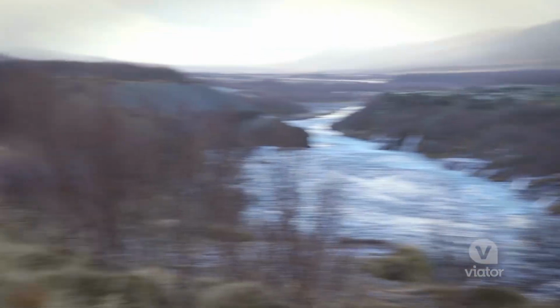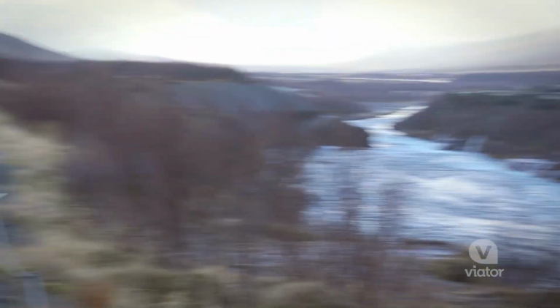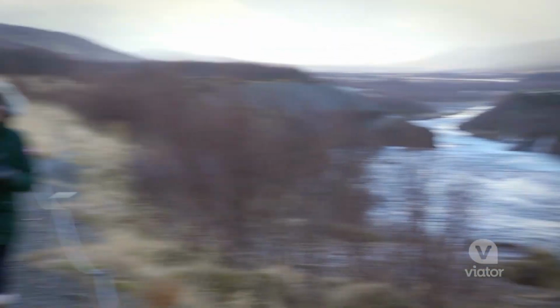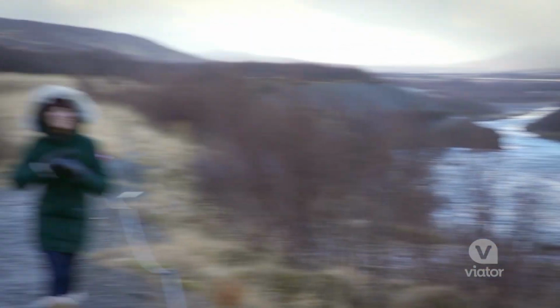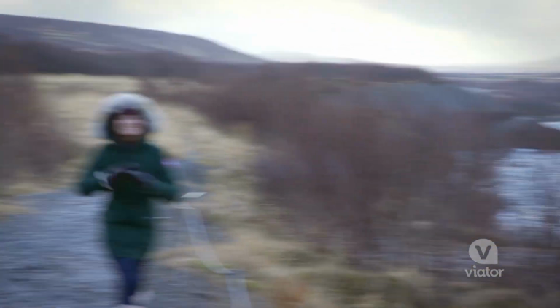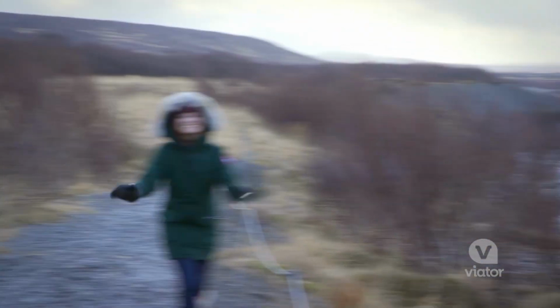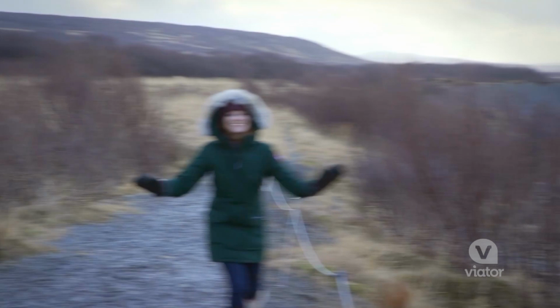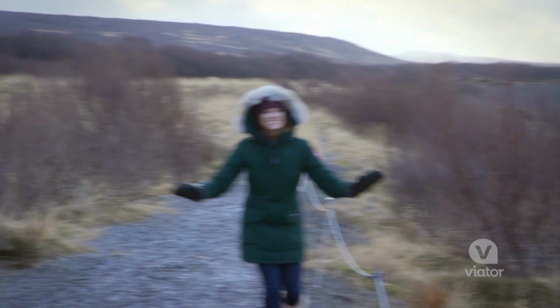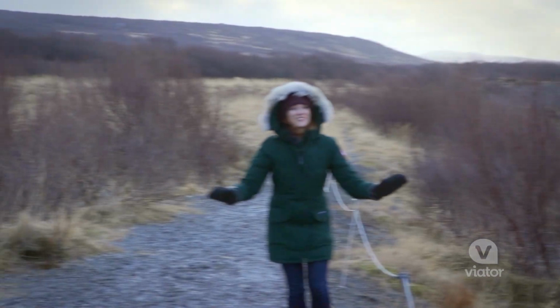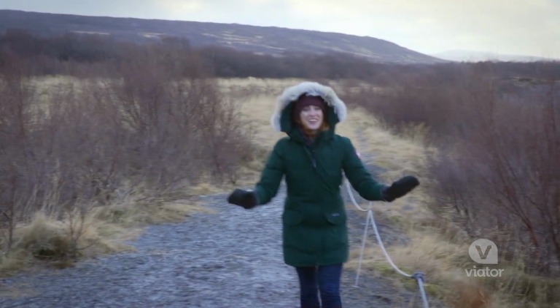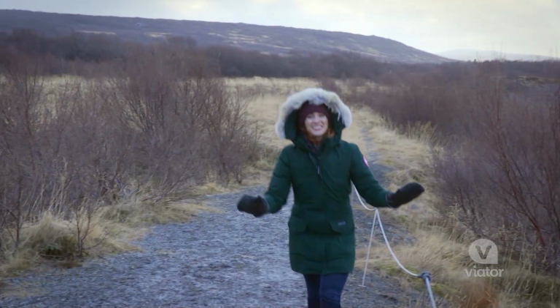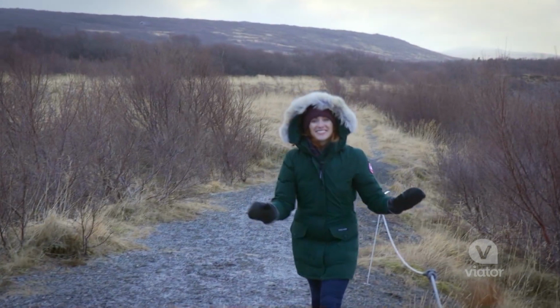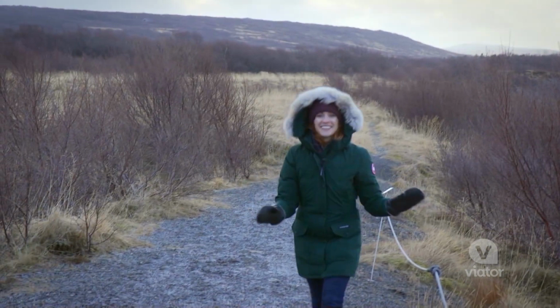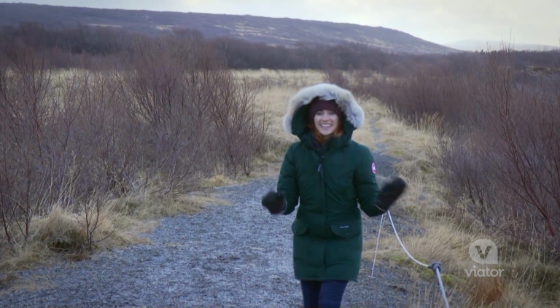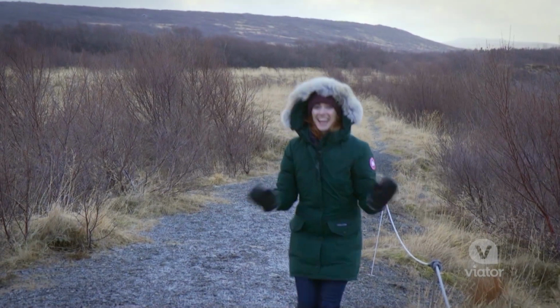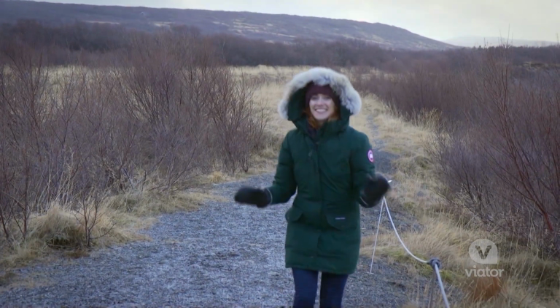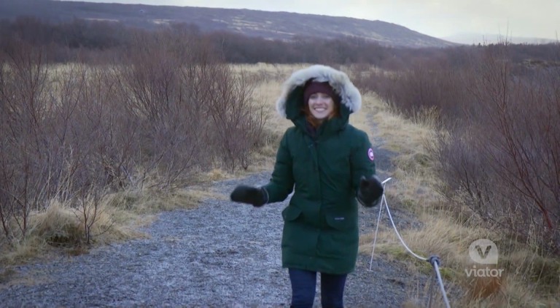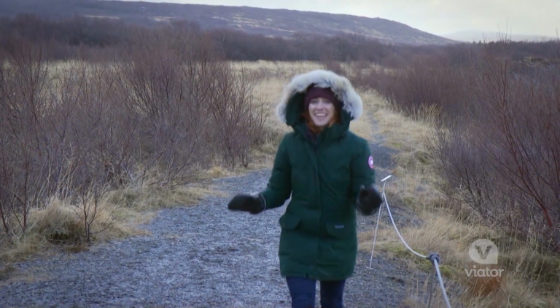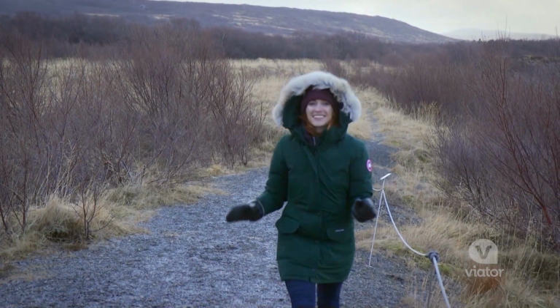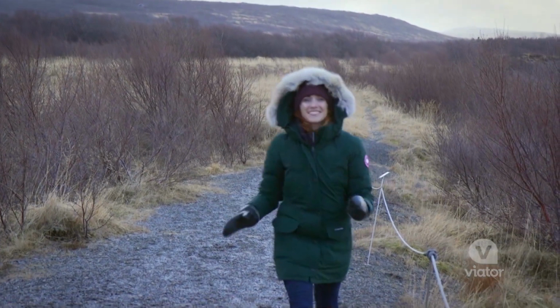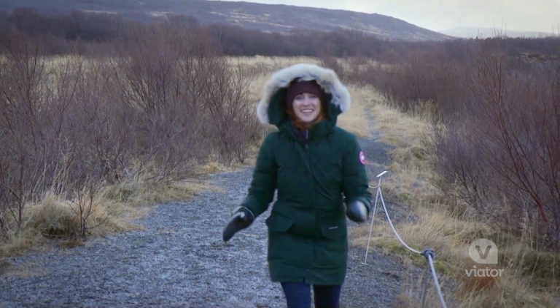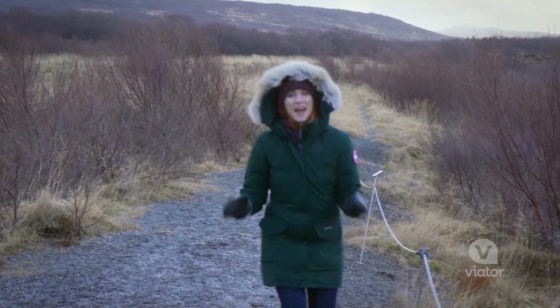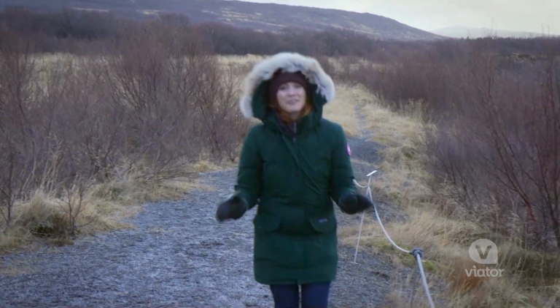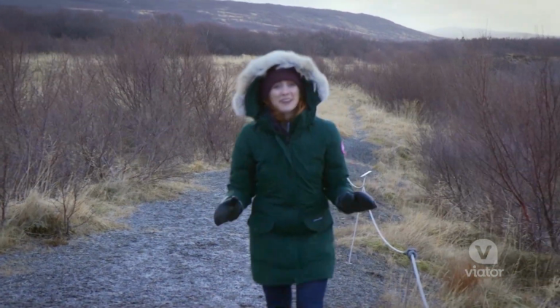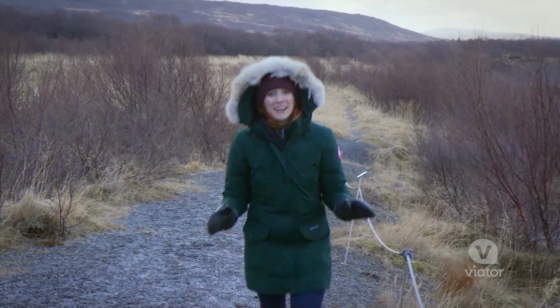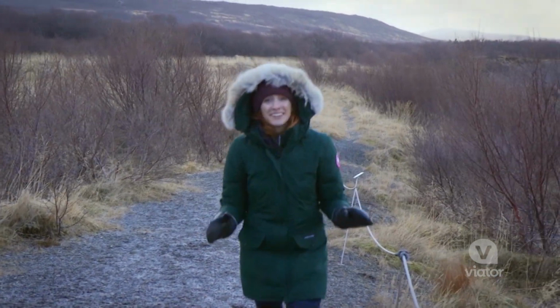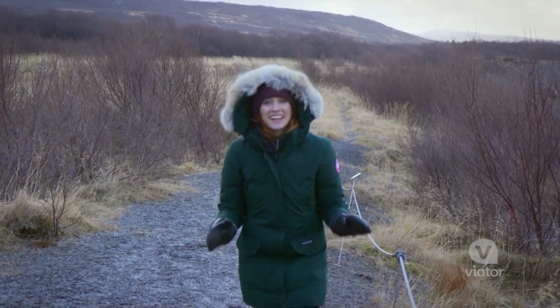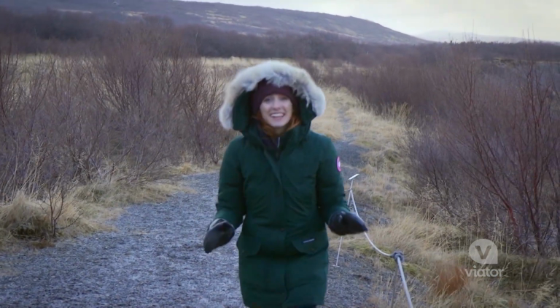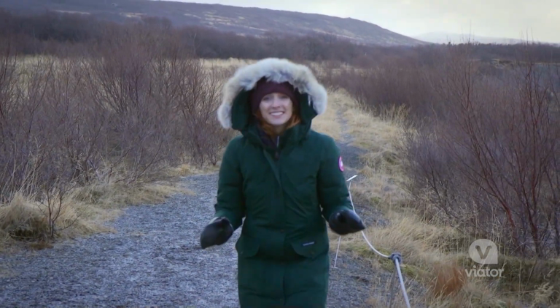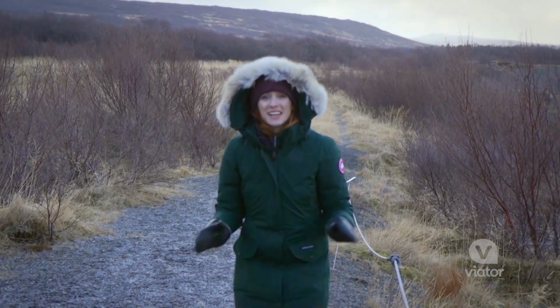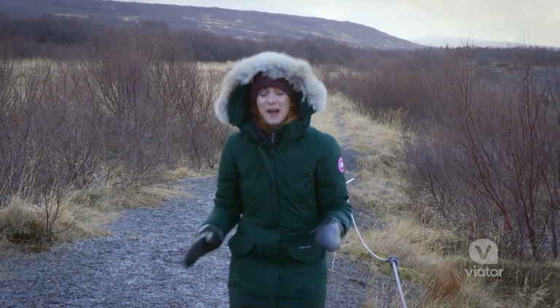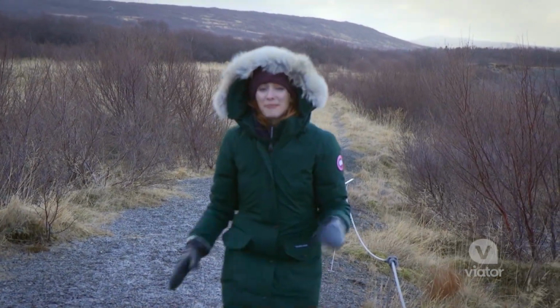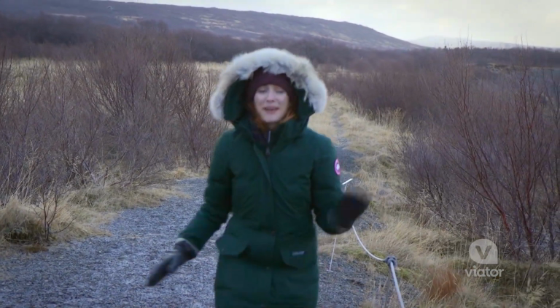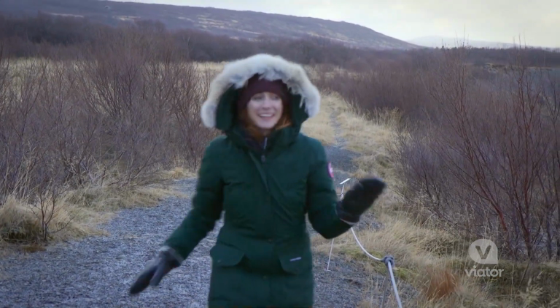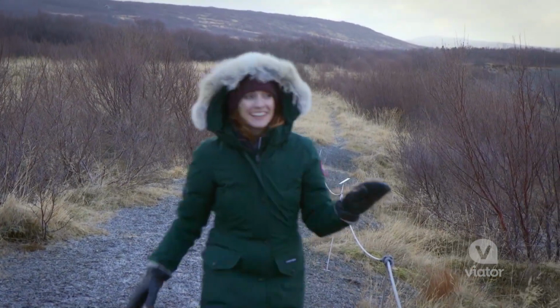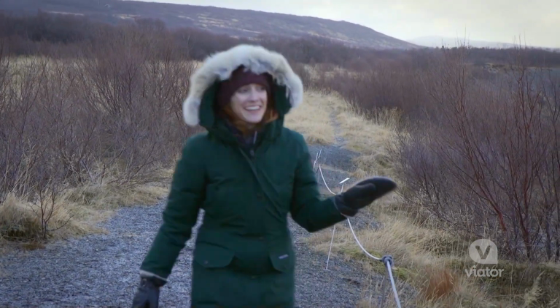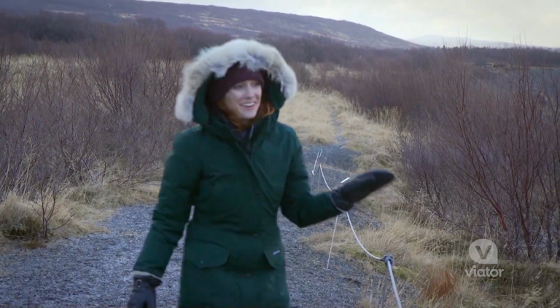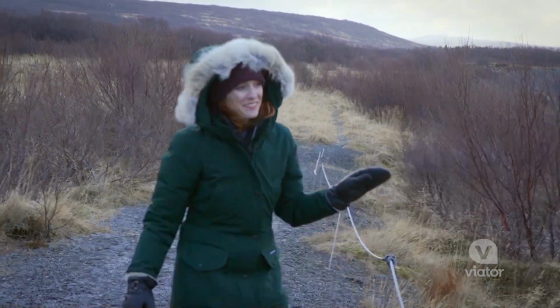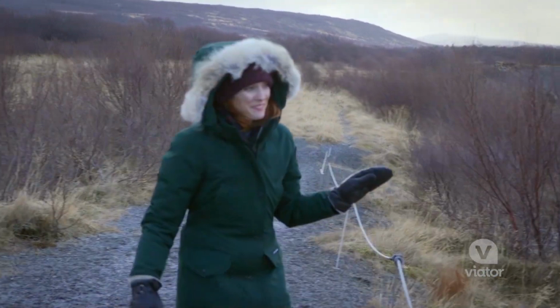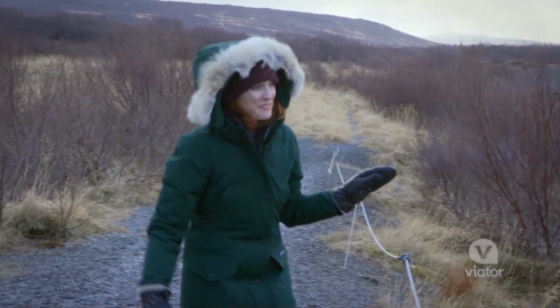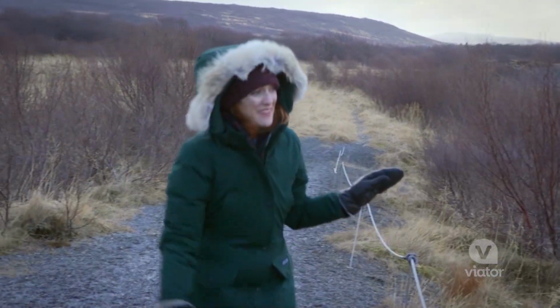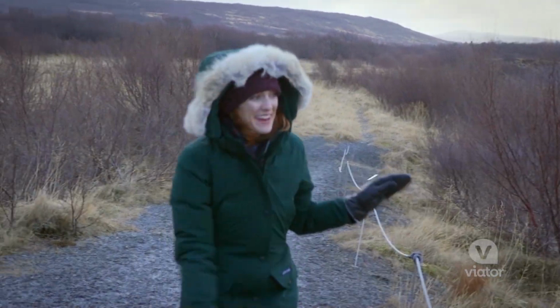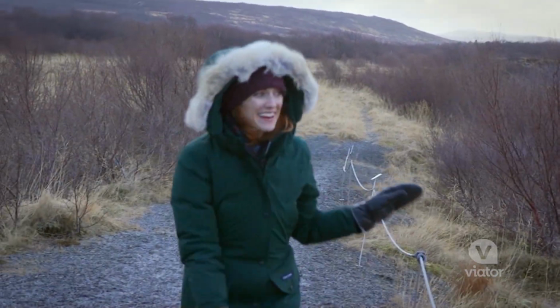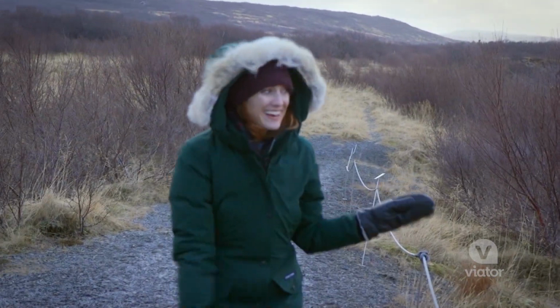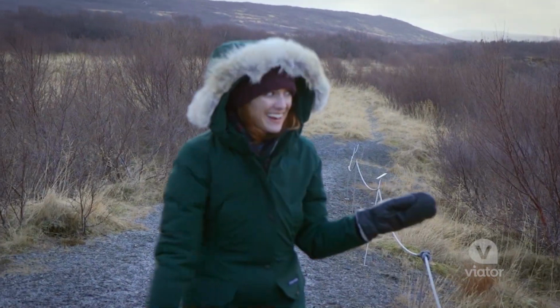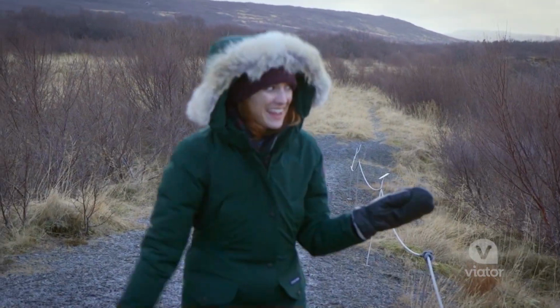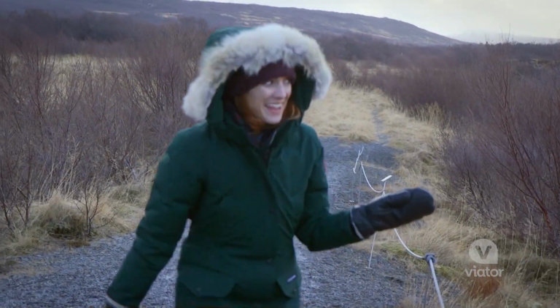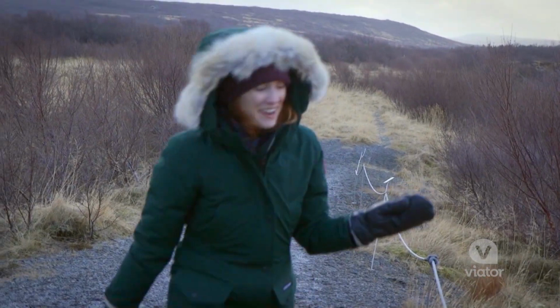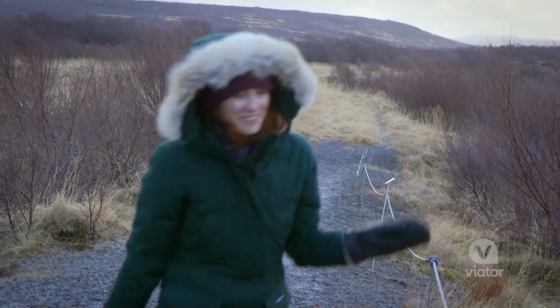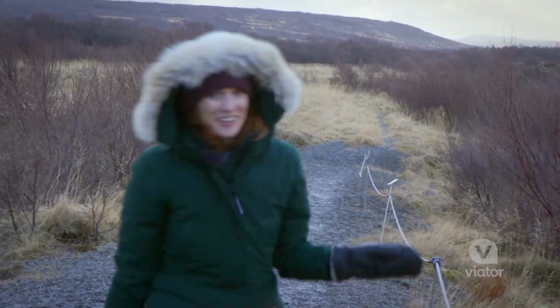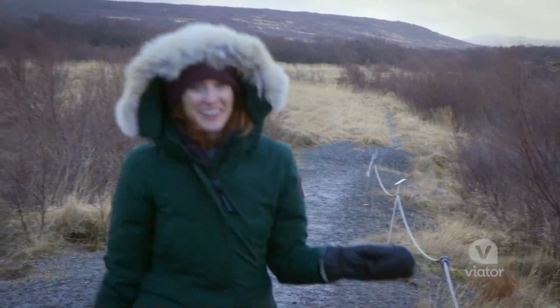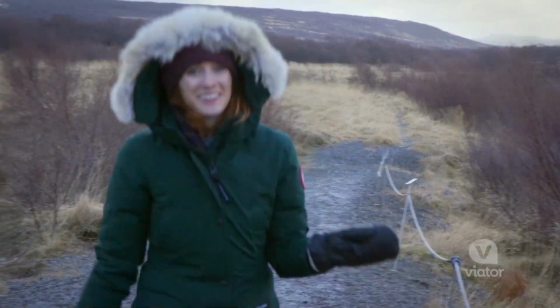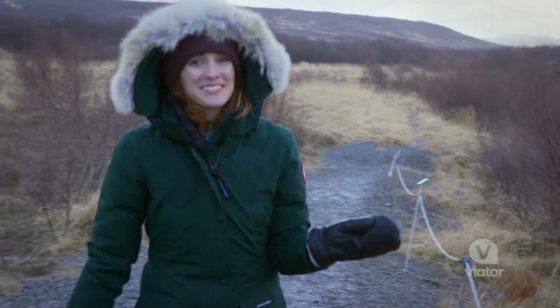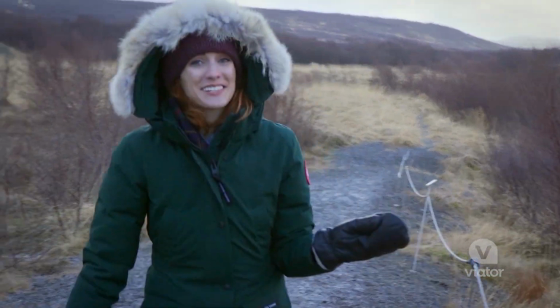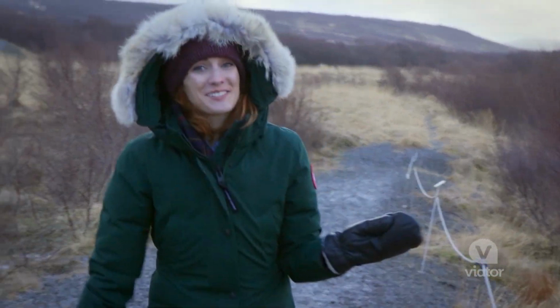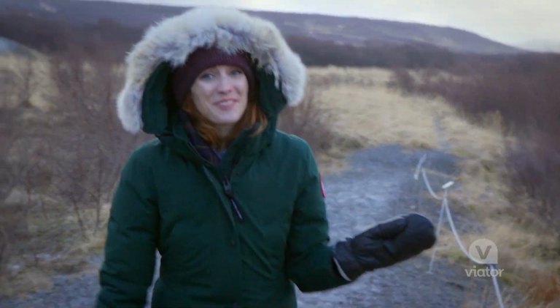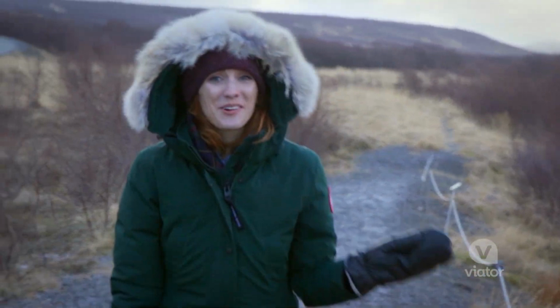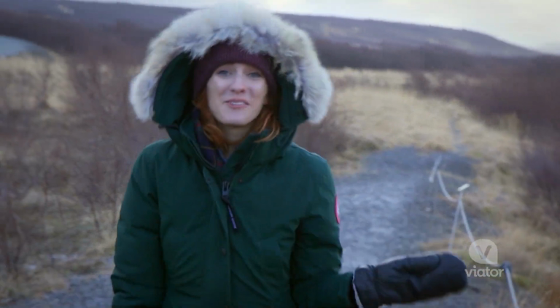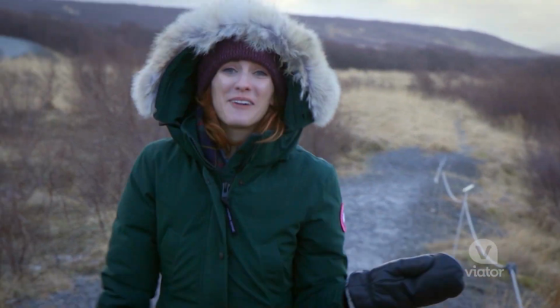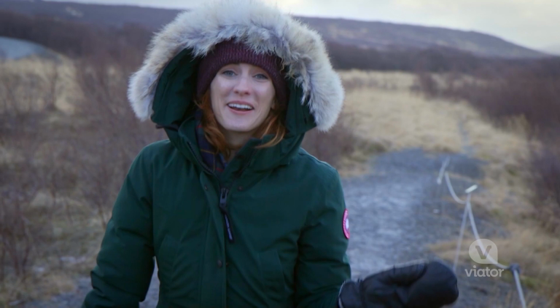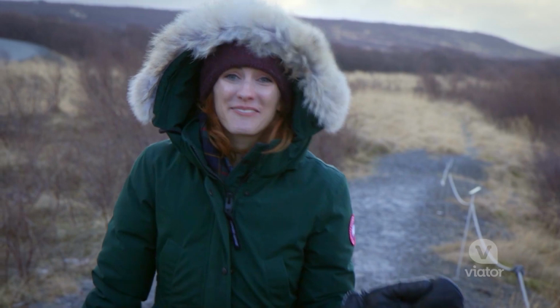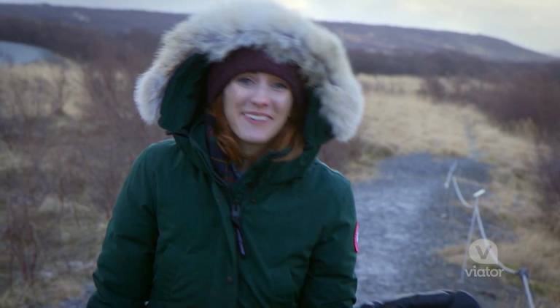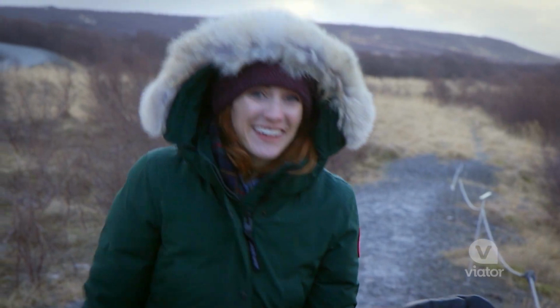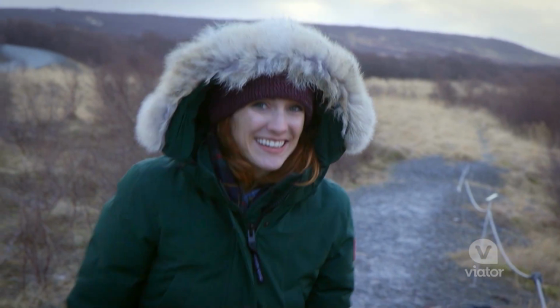We just finished at the ice caves and now we're at our next stop. I can hear it from here — we're going to go see some cool waterfalls.